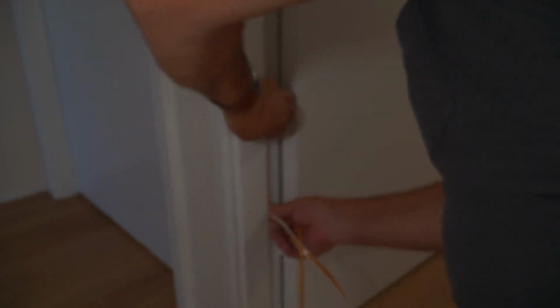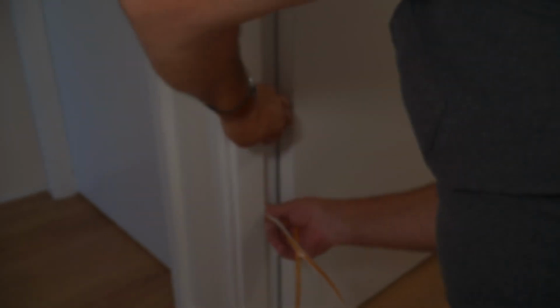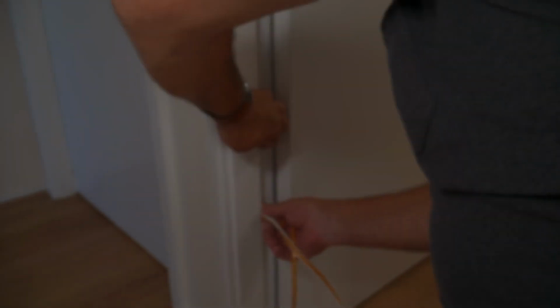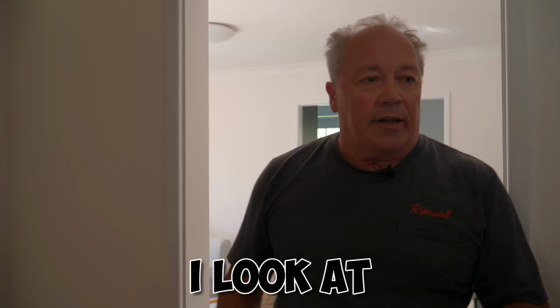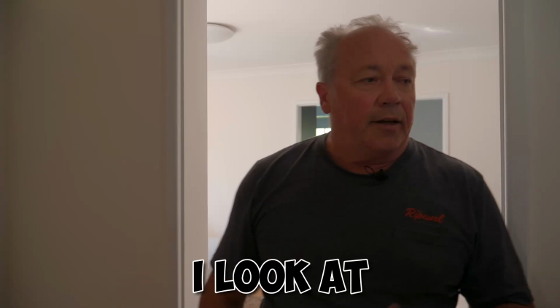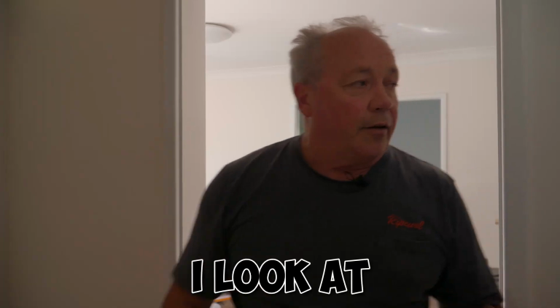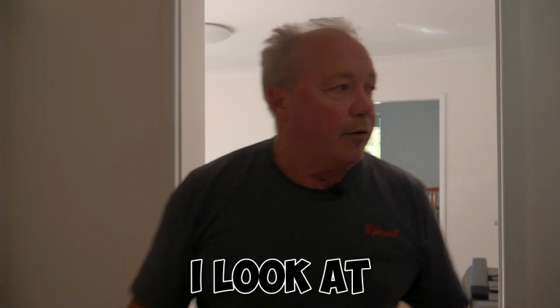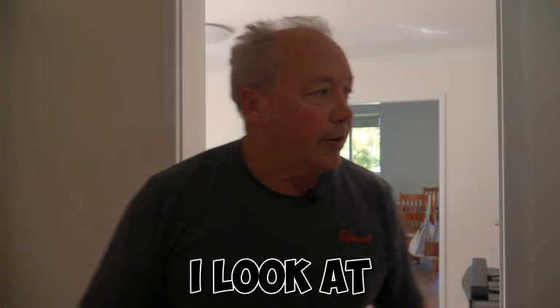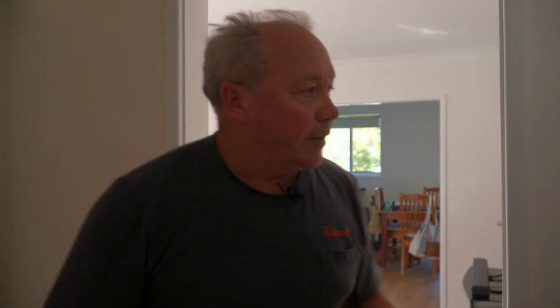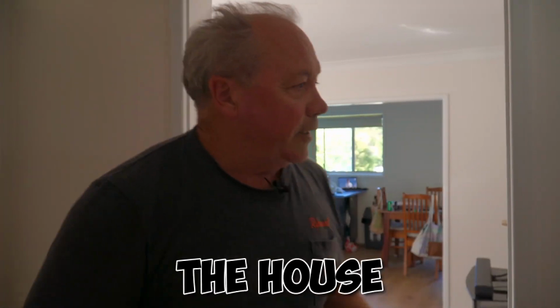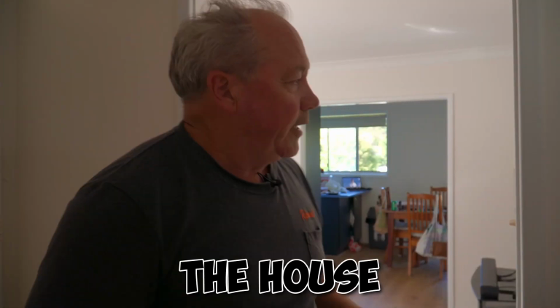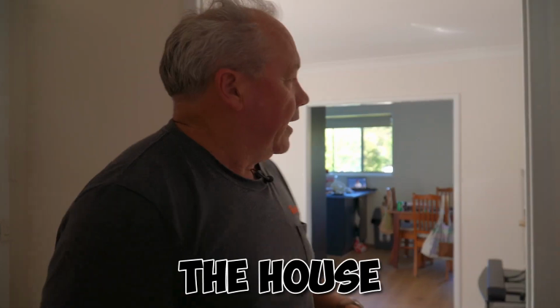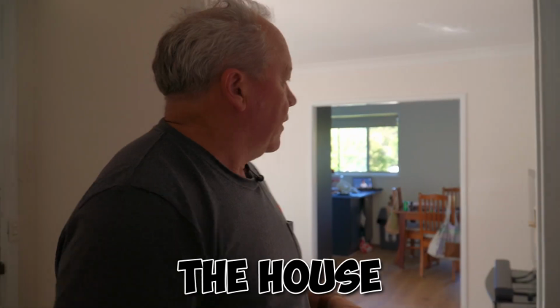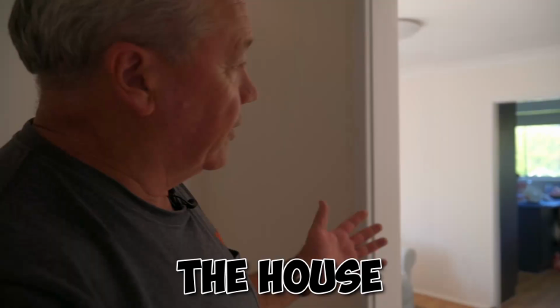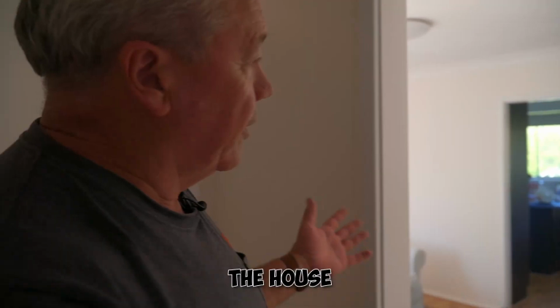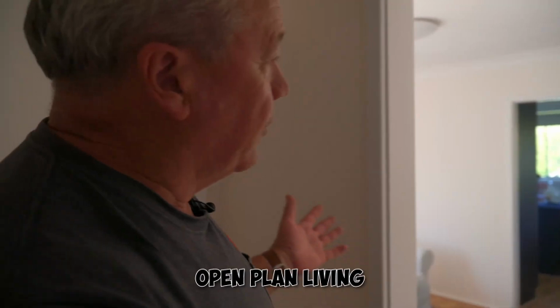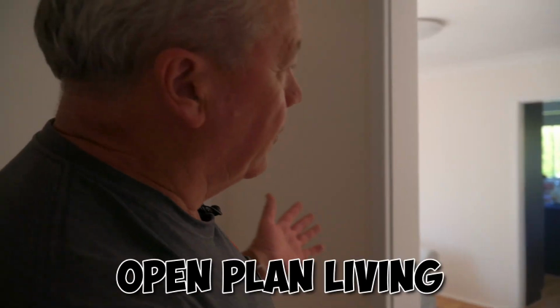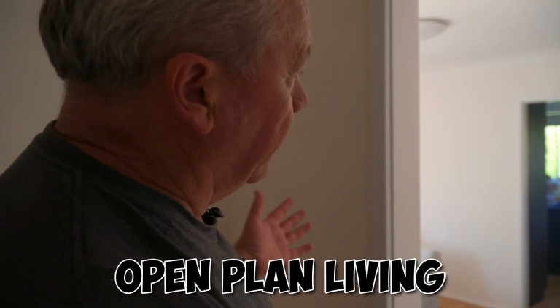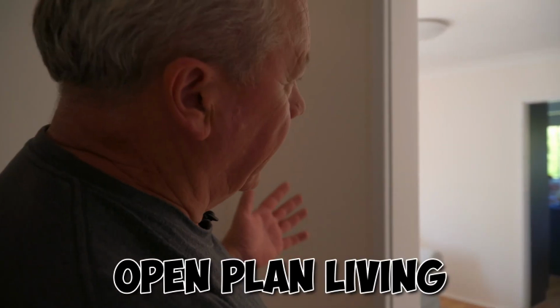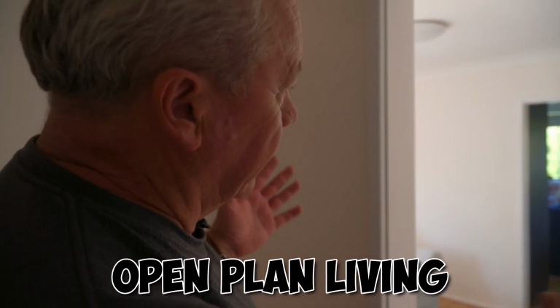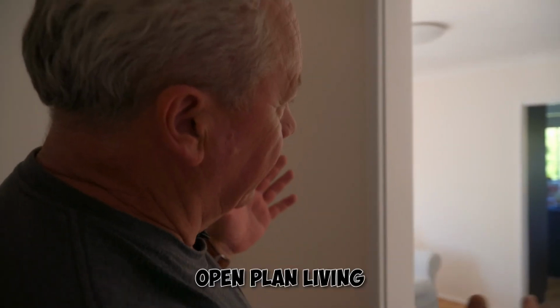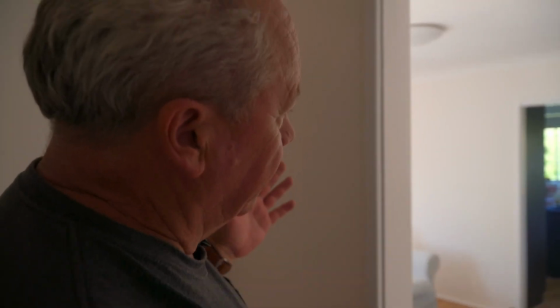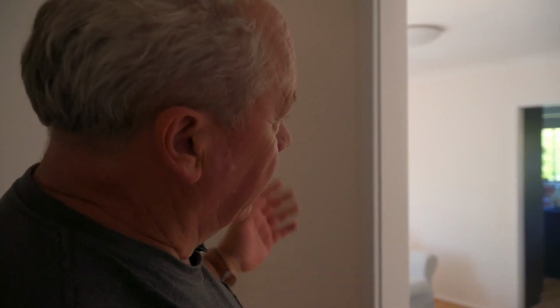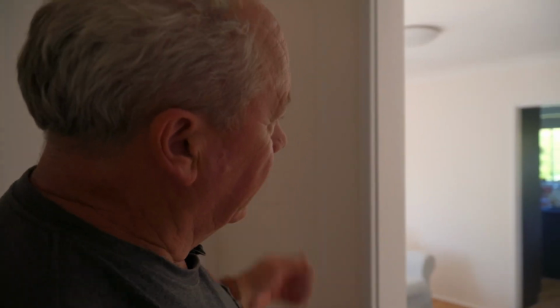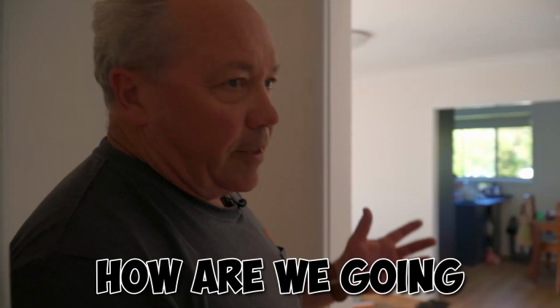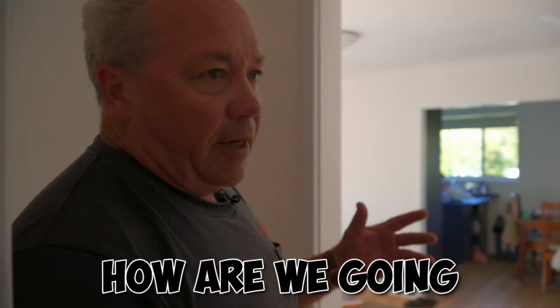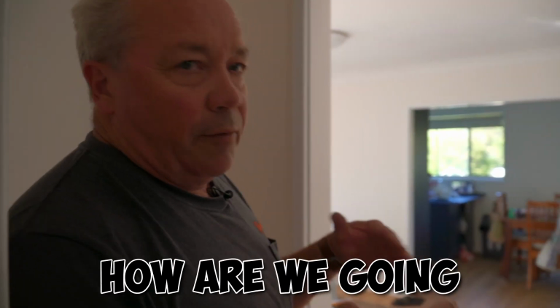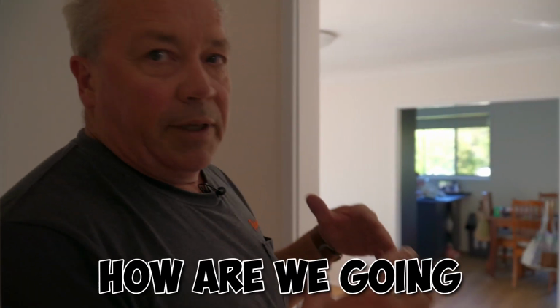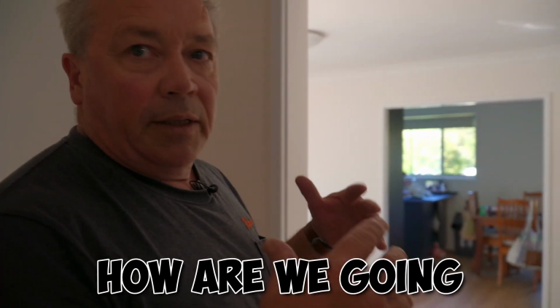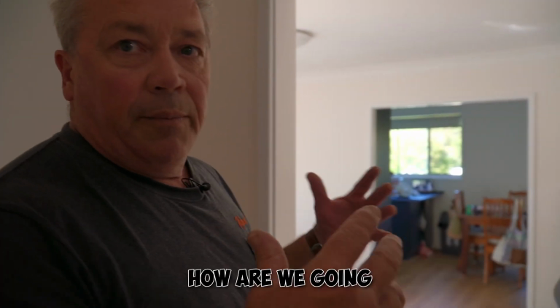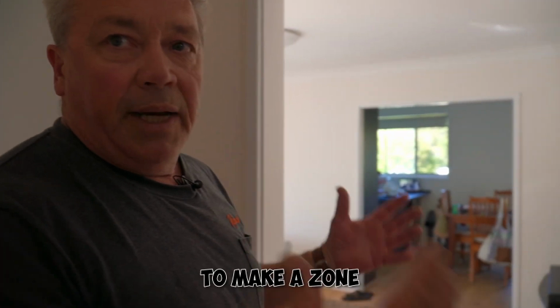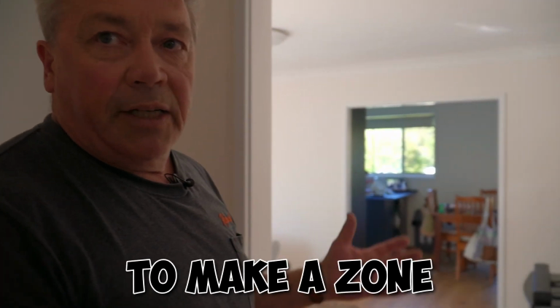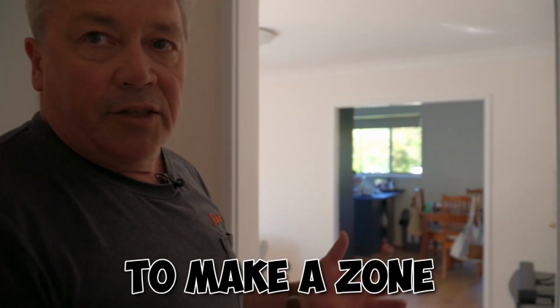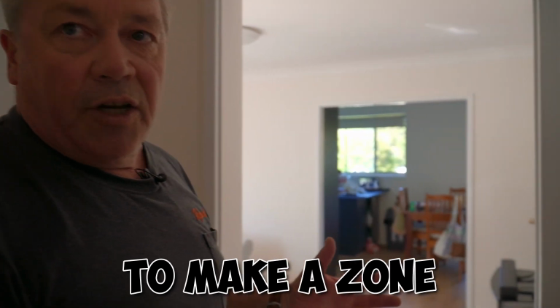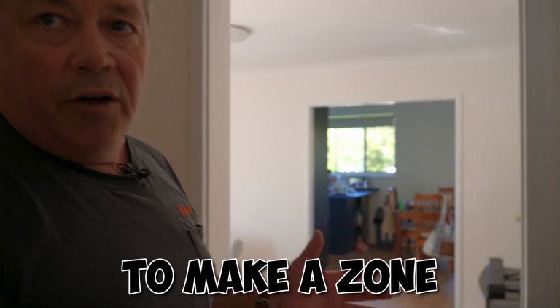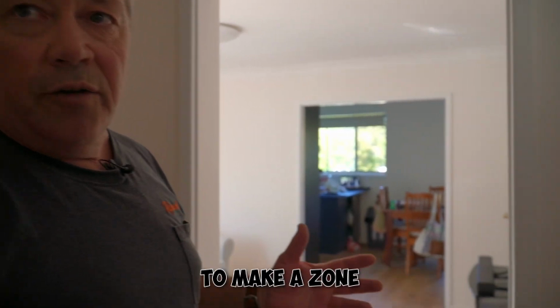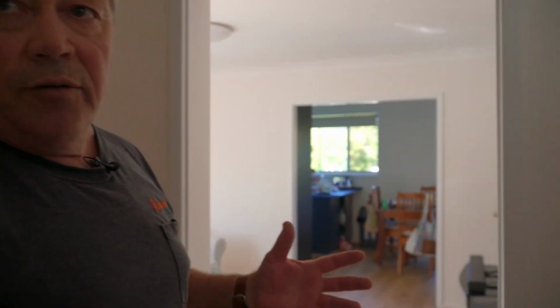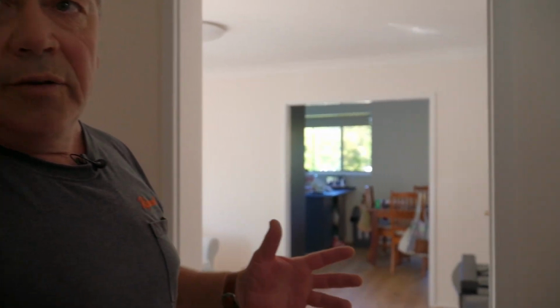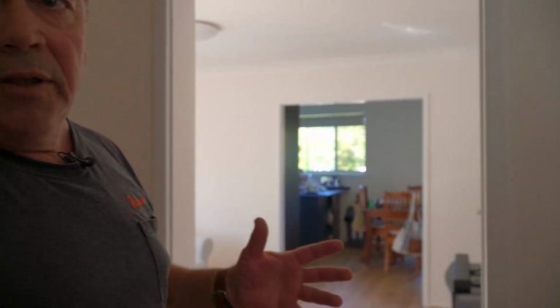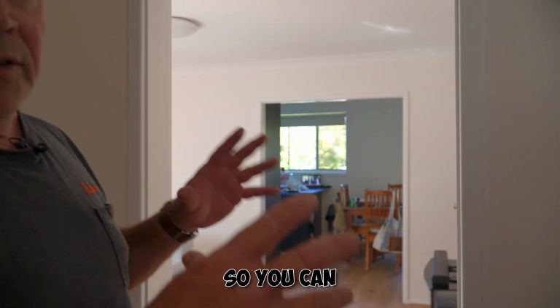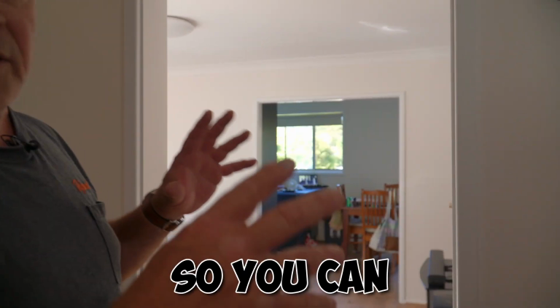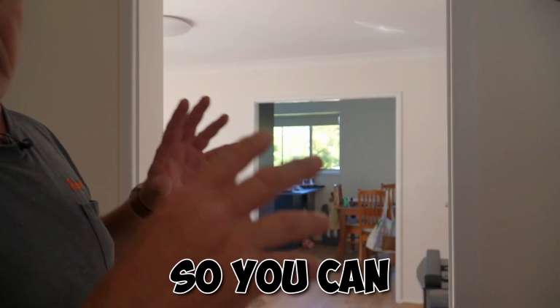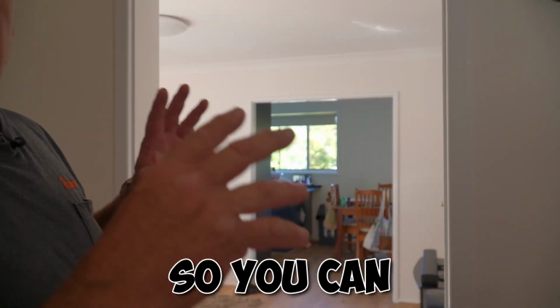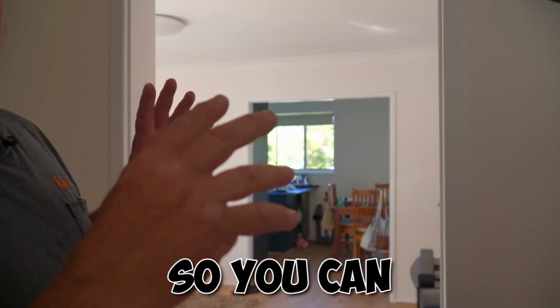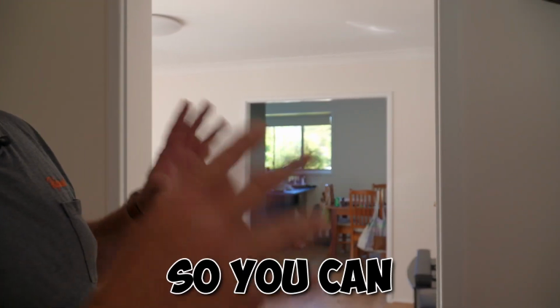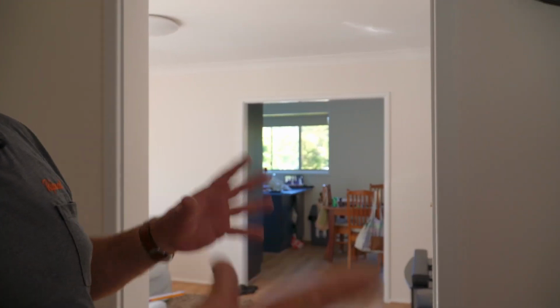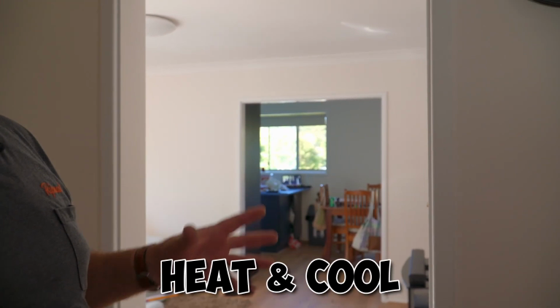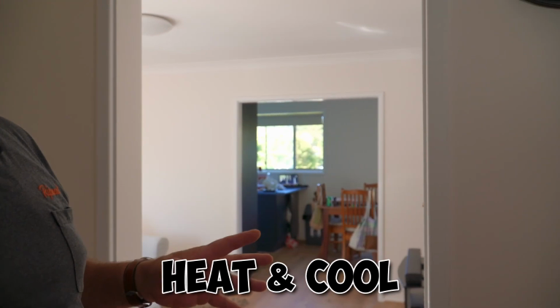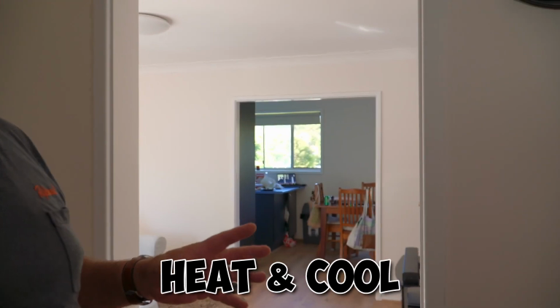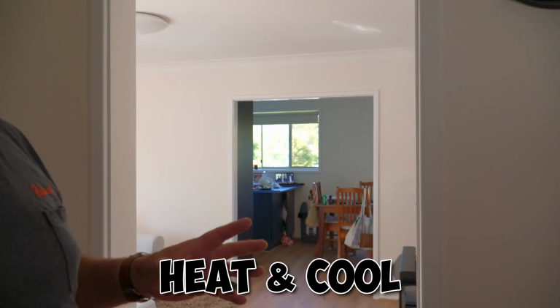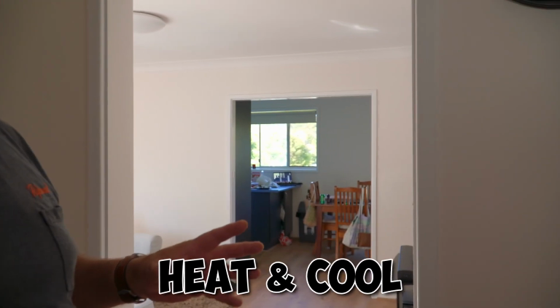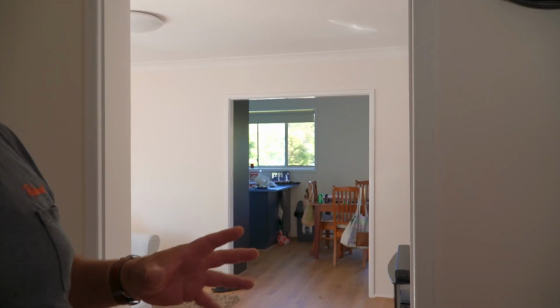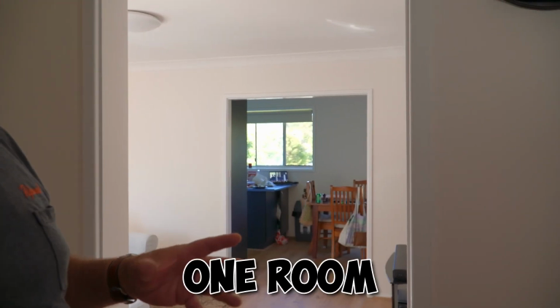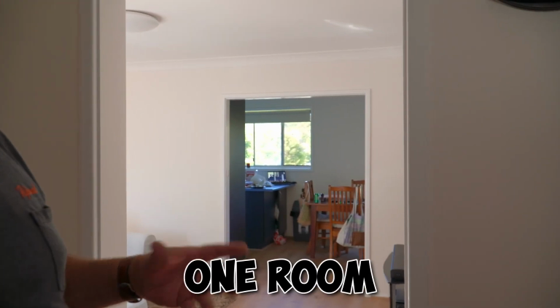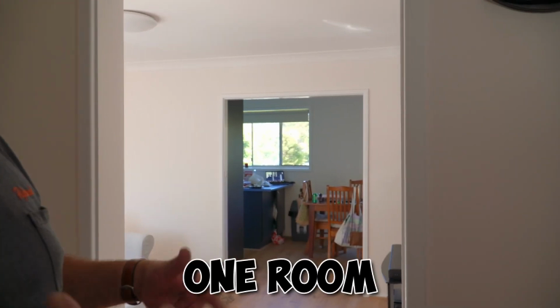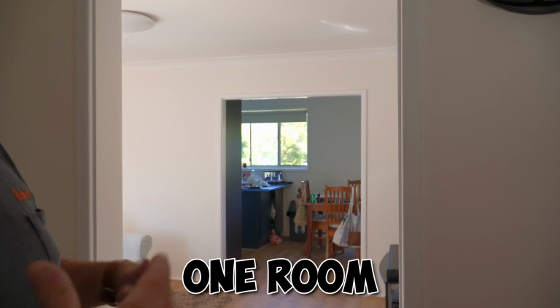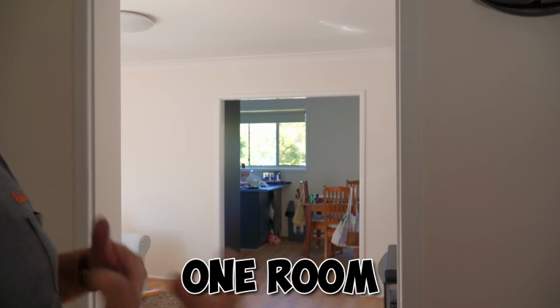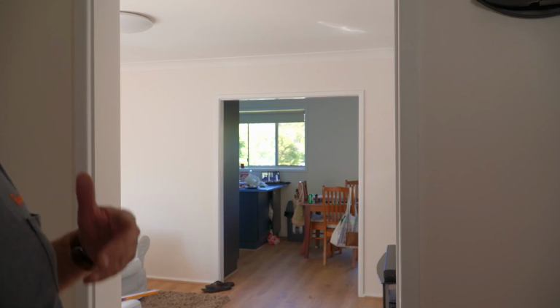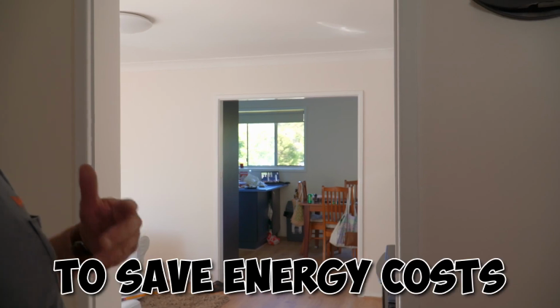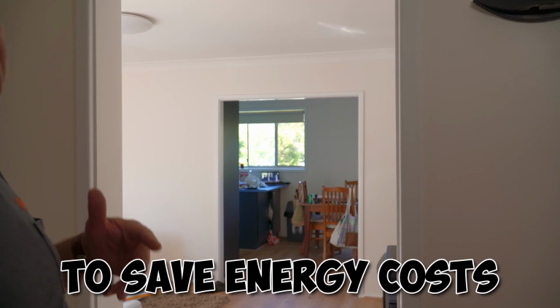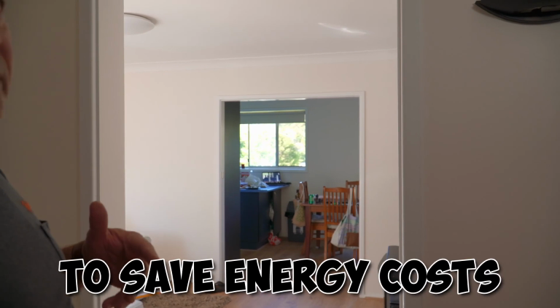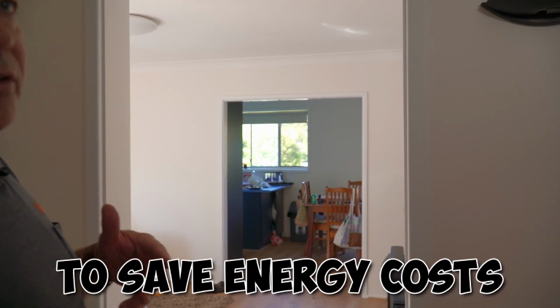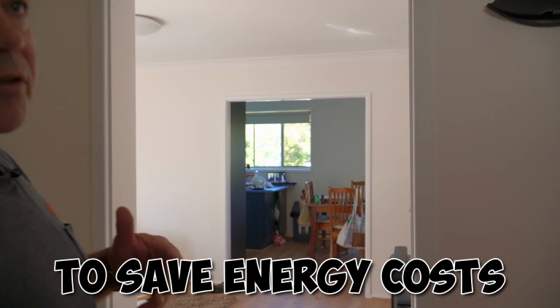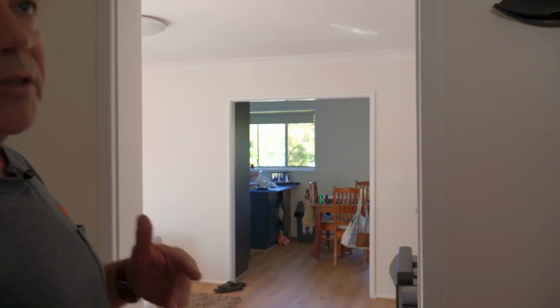So I'll look at the house and open plan living. How are we going to make a zone so that you can heat and cool one room to save energy costs?